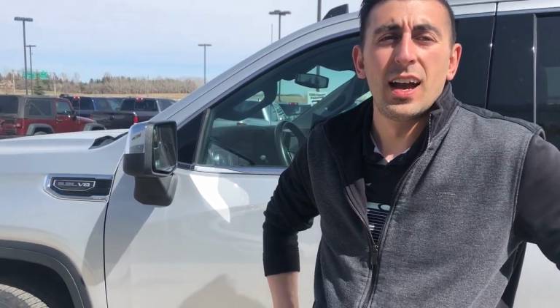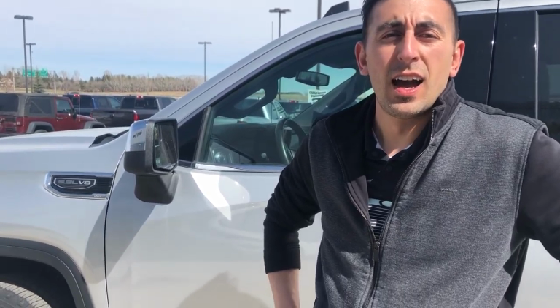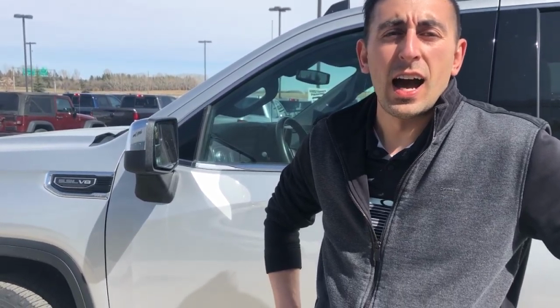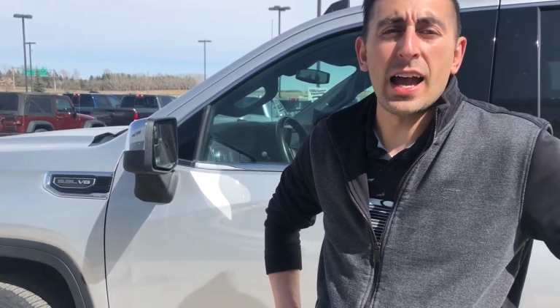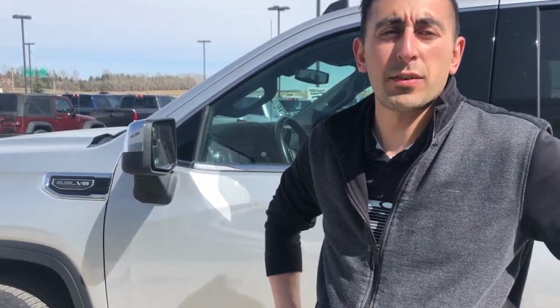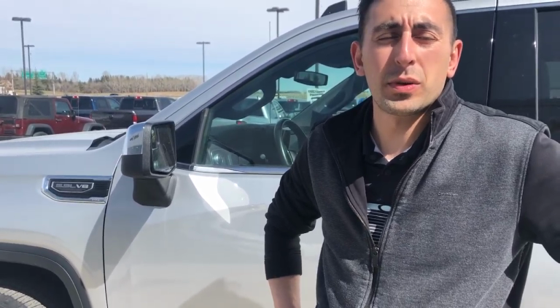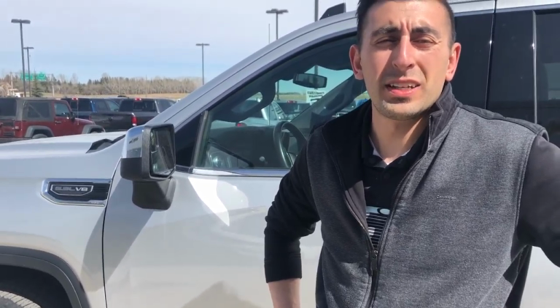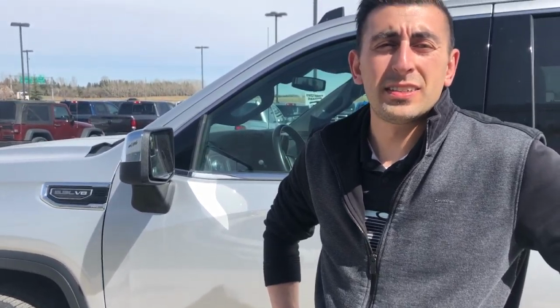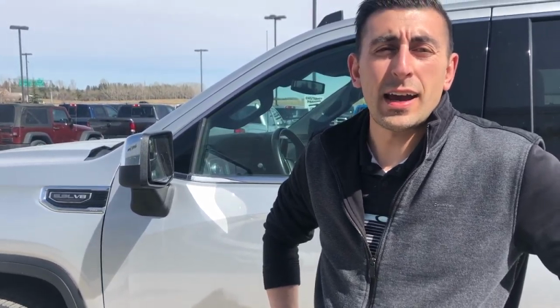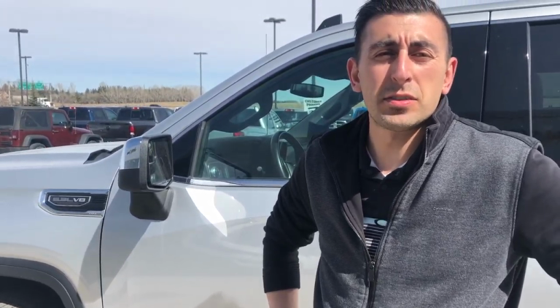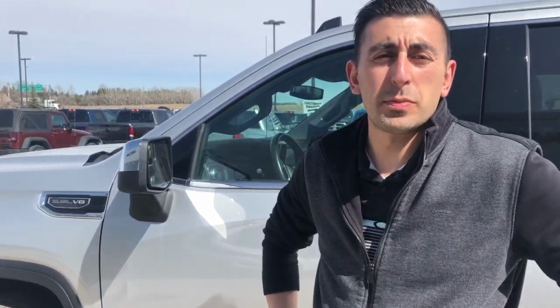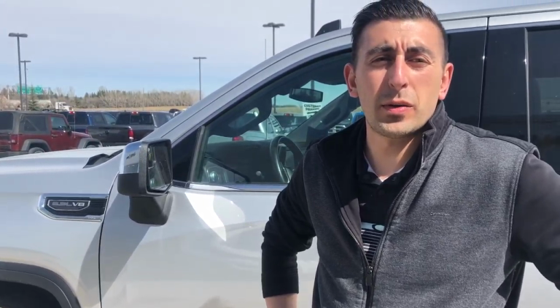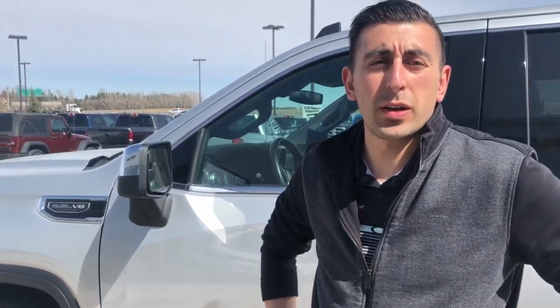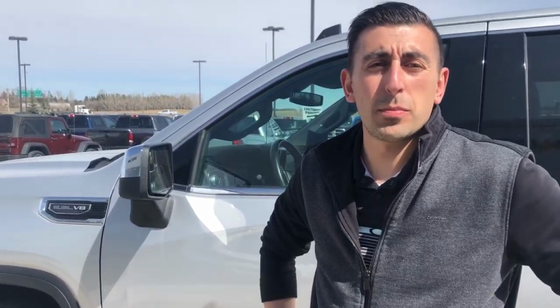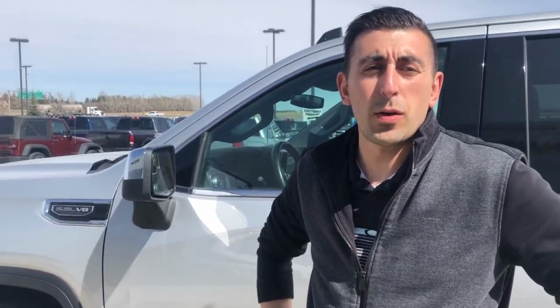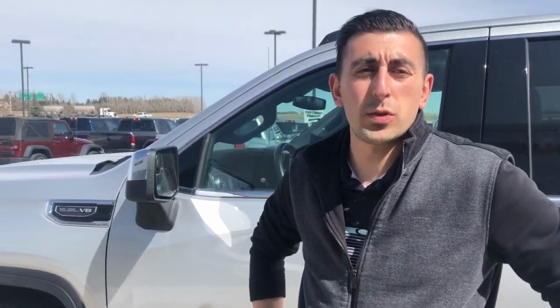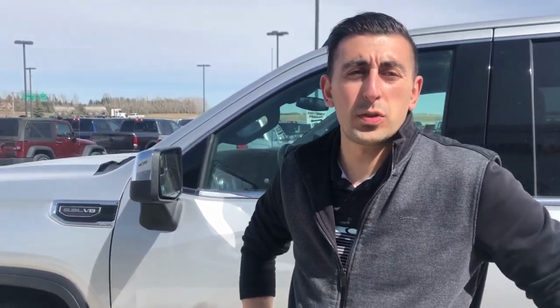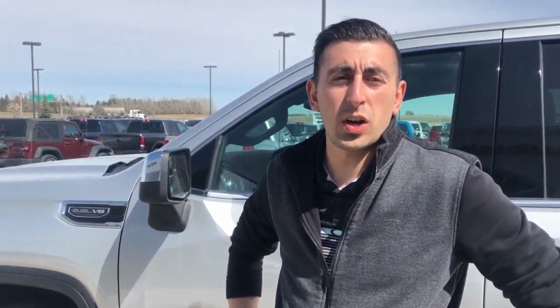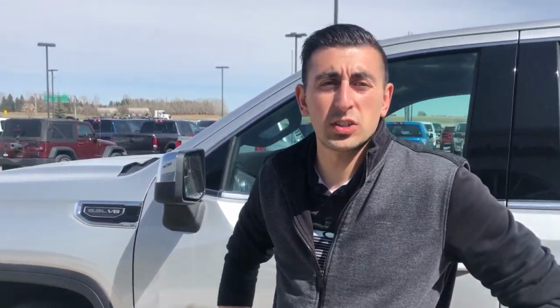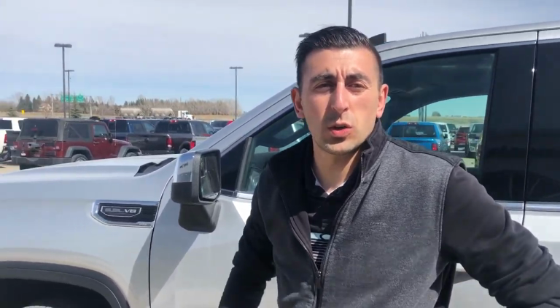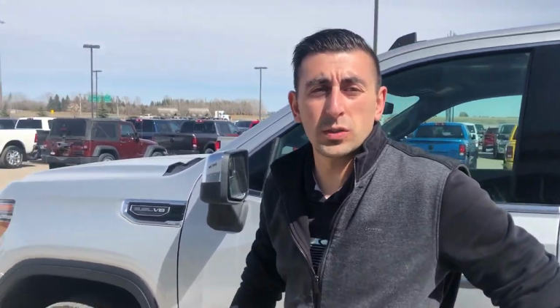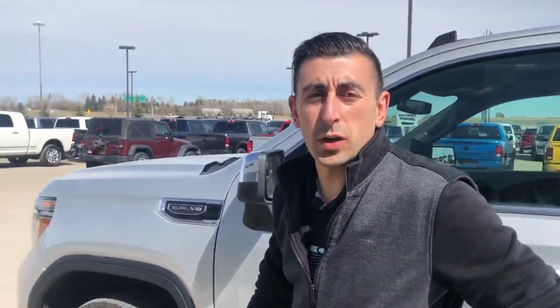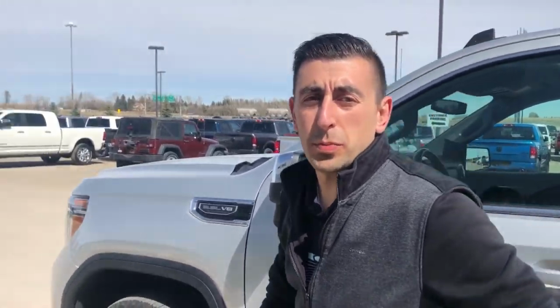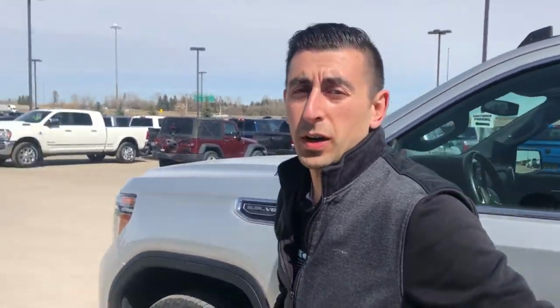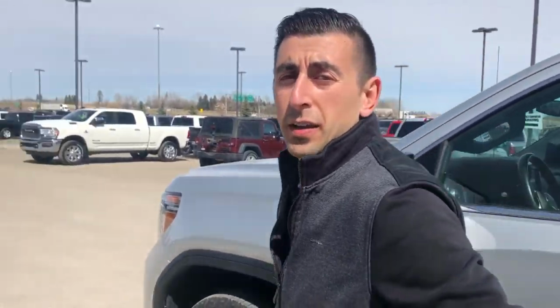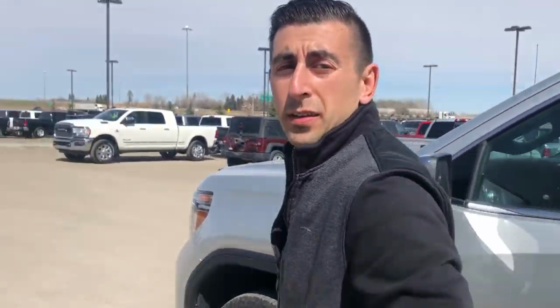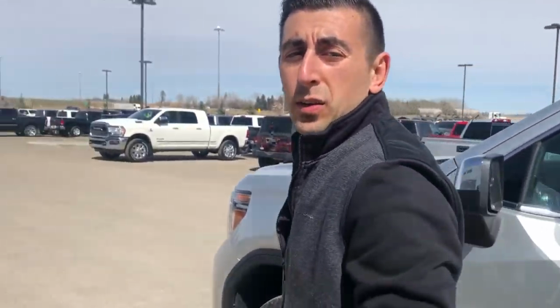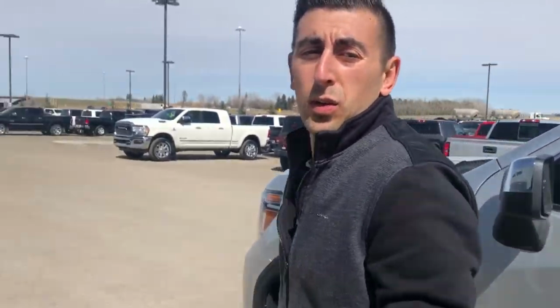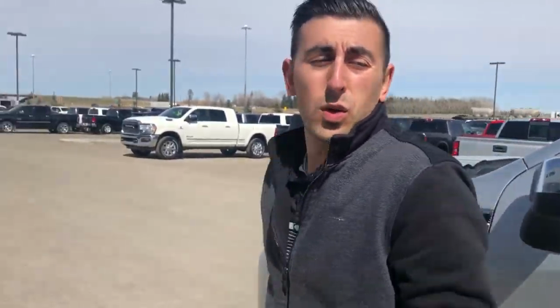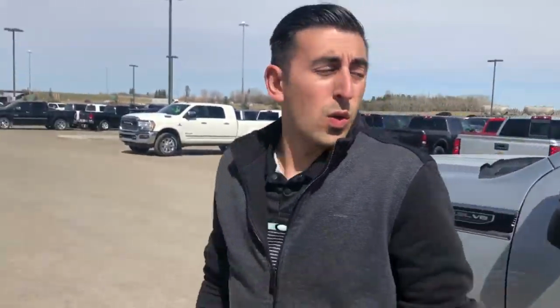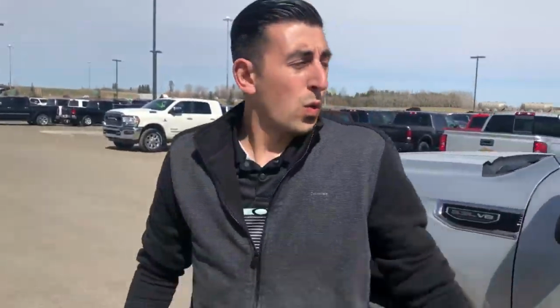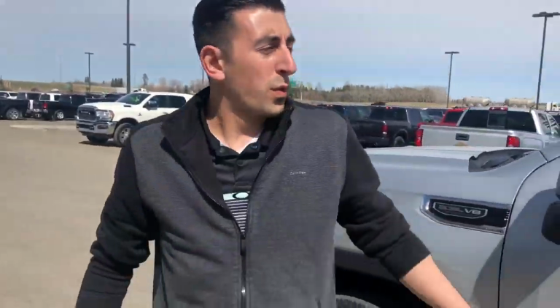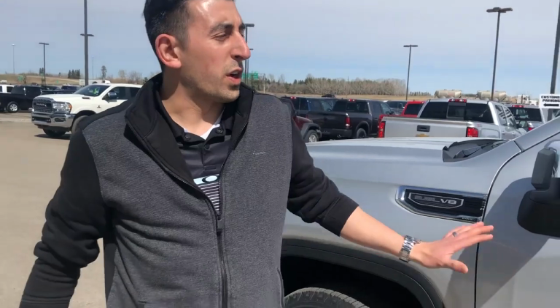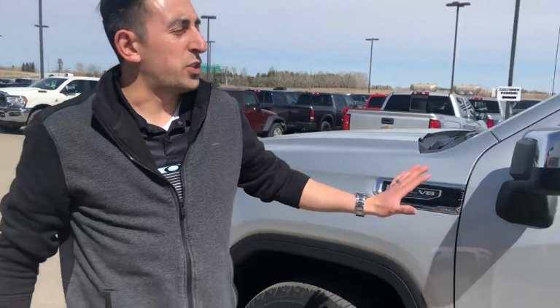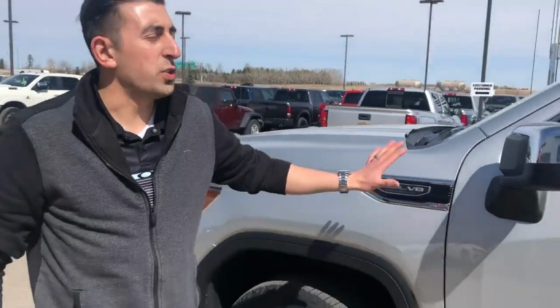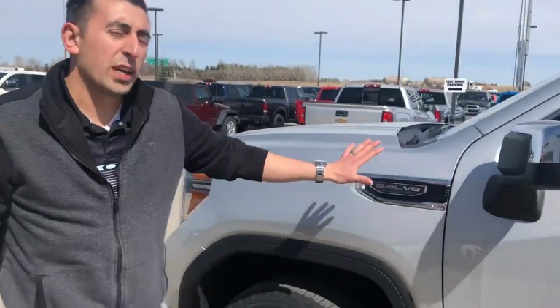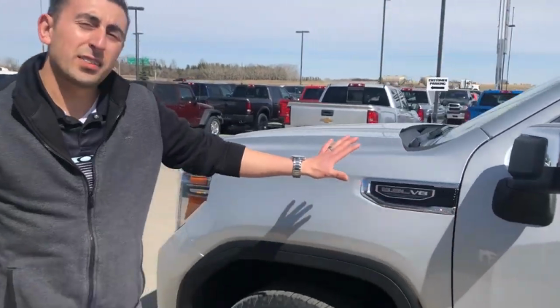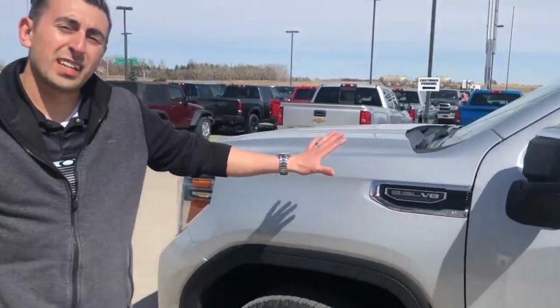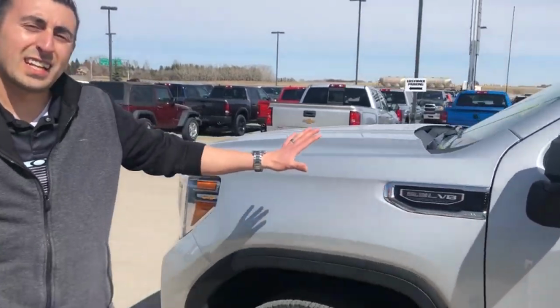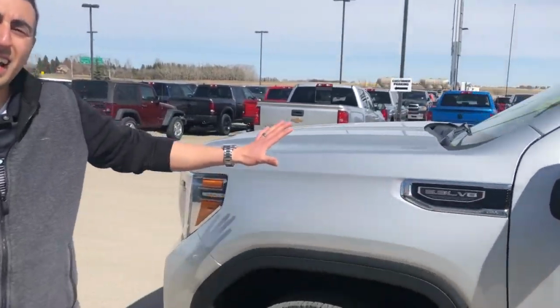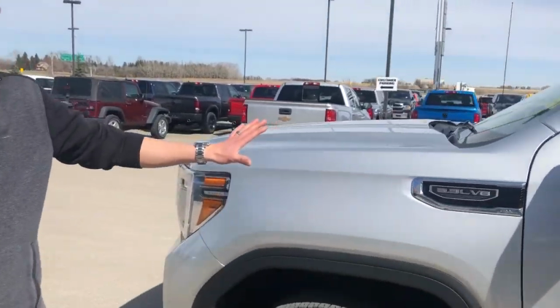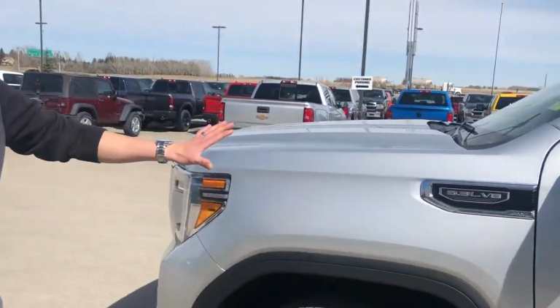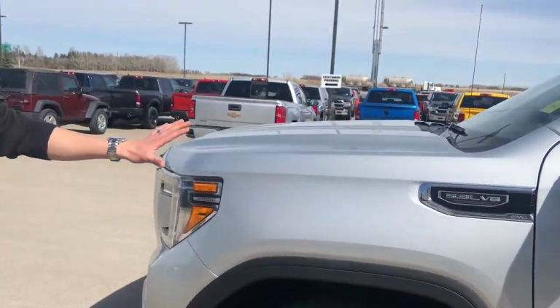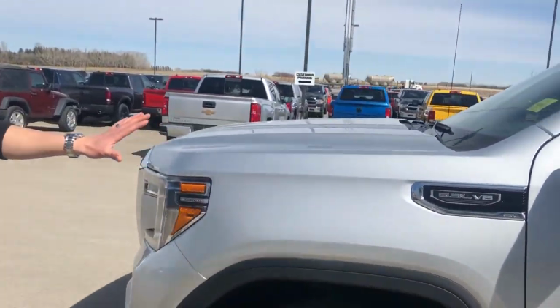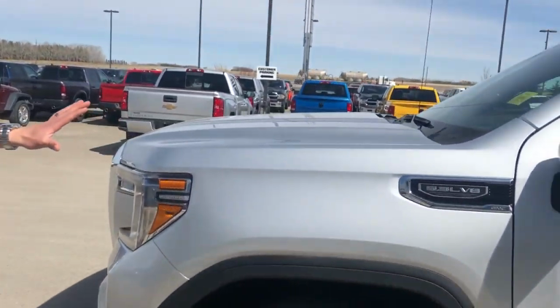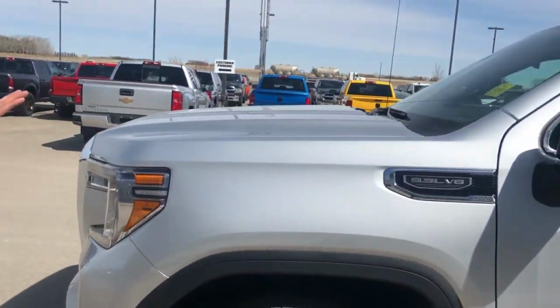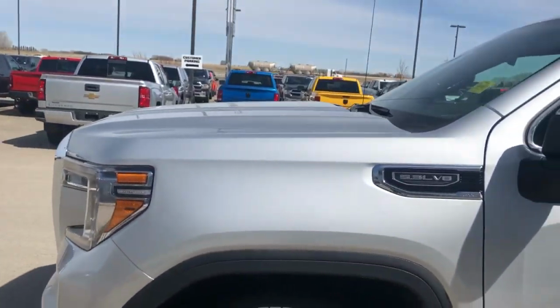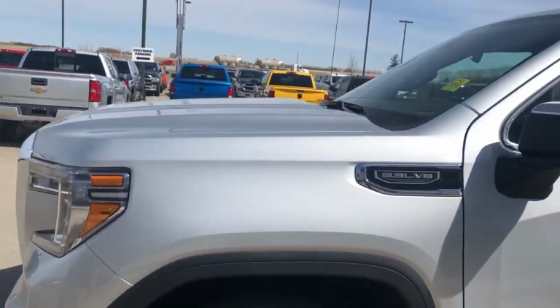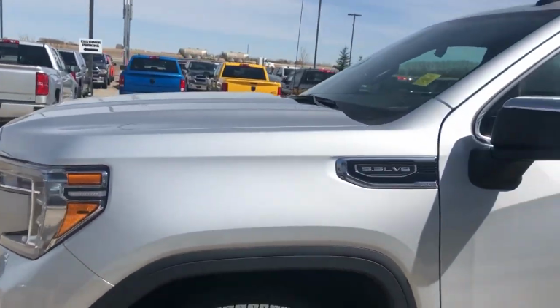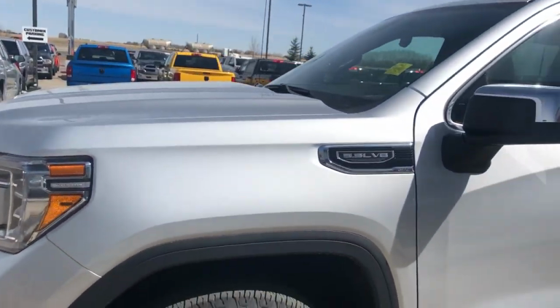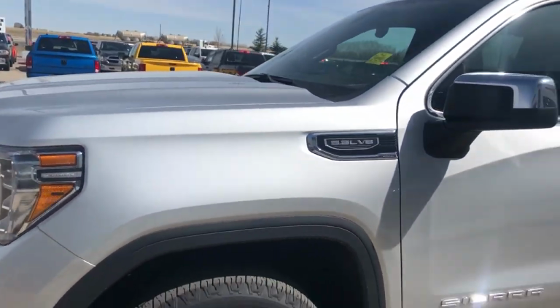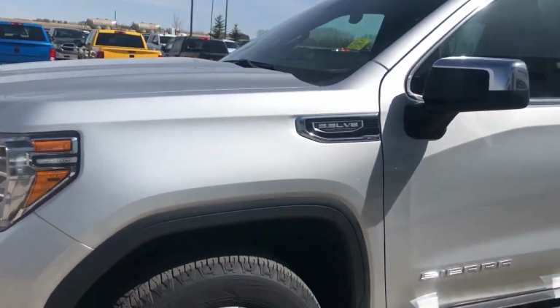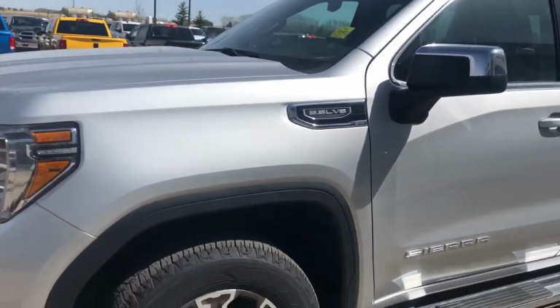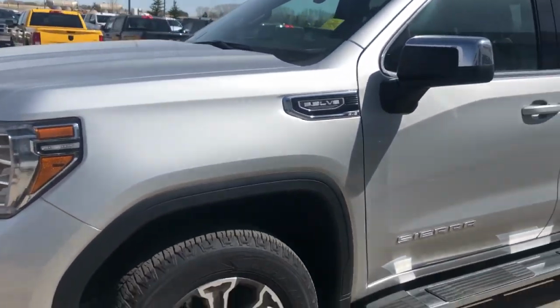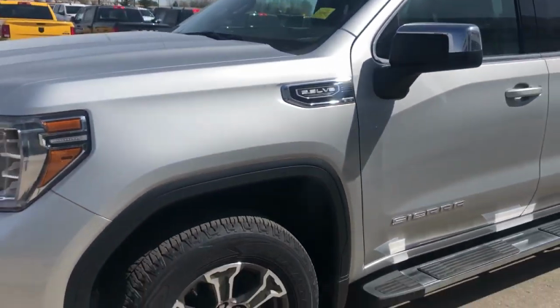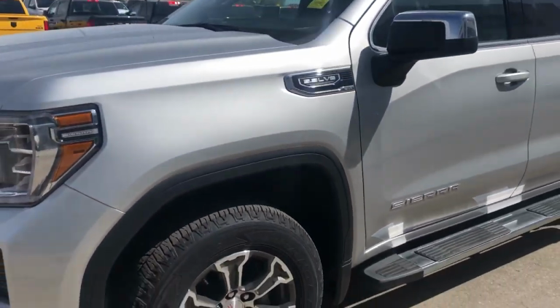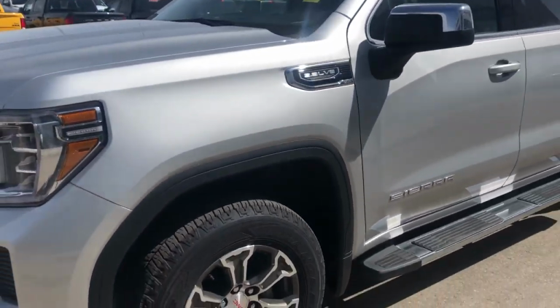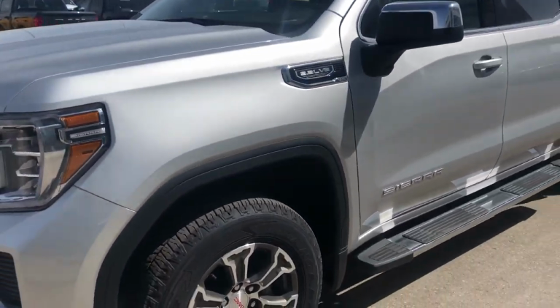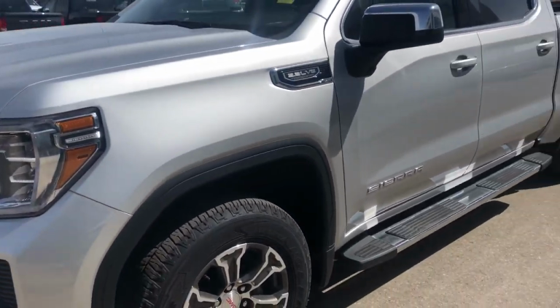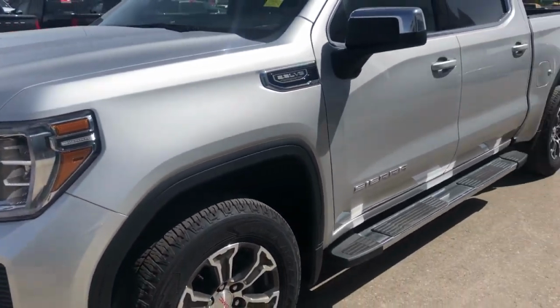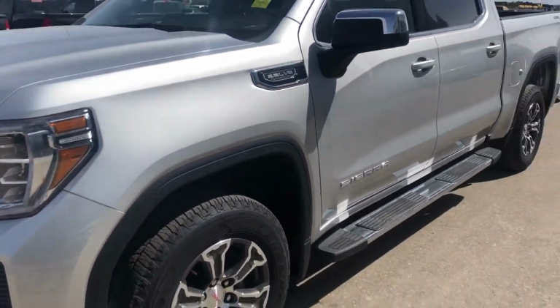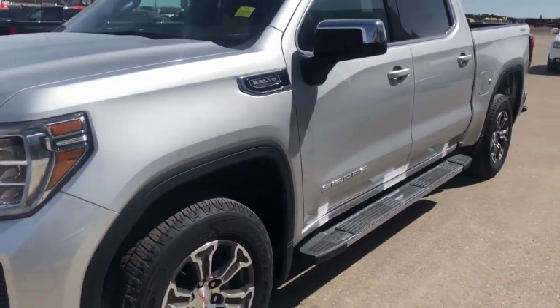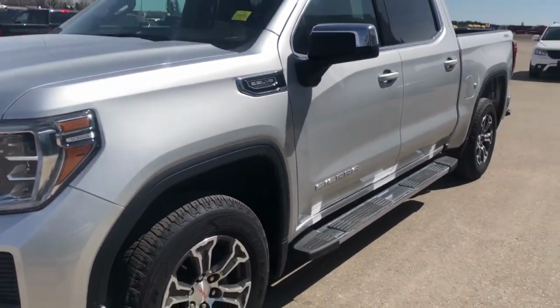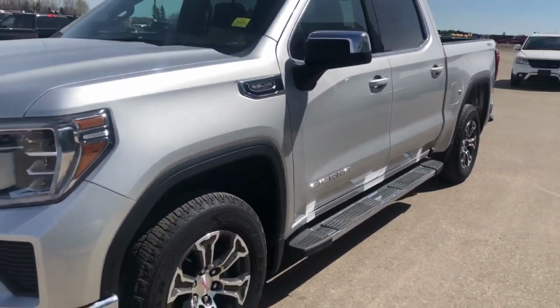Hi everyone, Davin Smail here at Mount View Dodge in Olds, Alberta. We've got a 2019 GMC Sierra 1500,